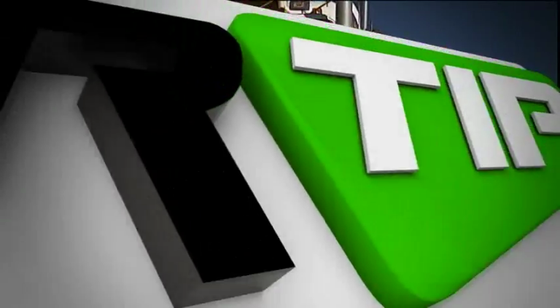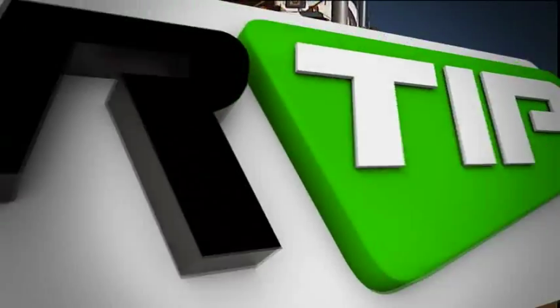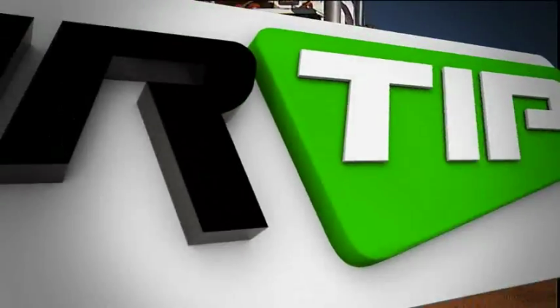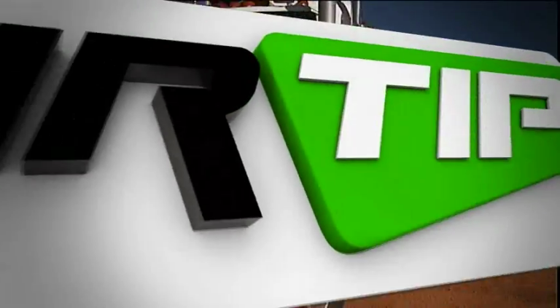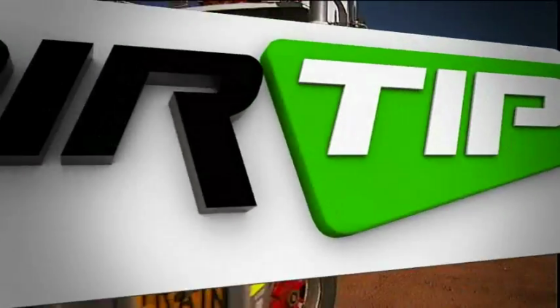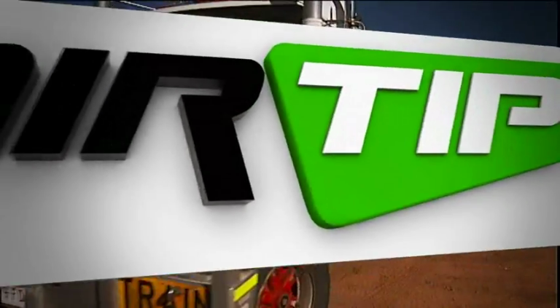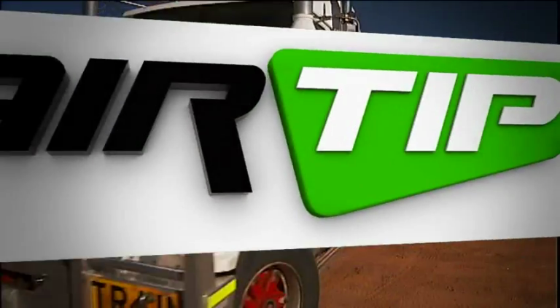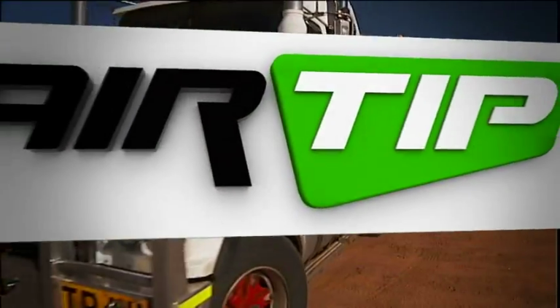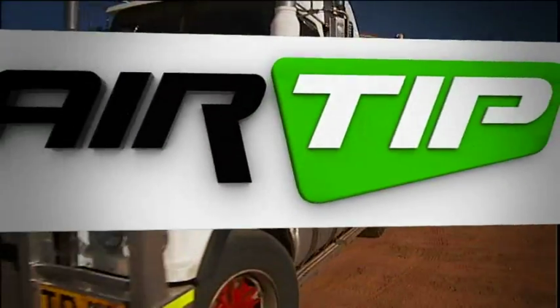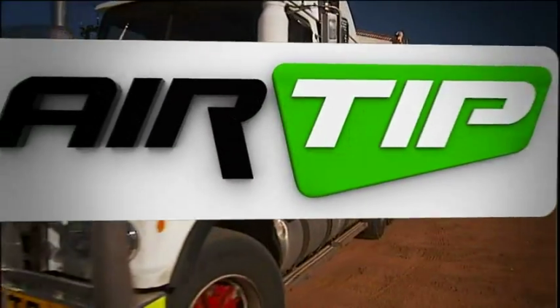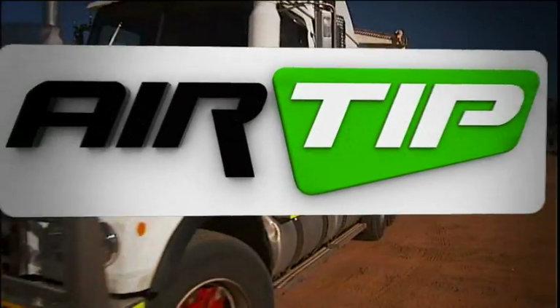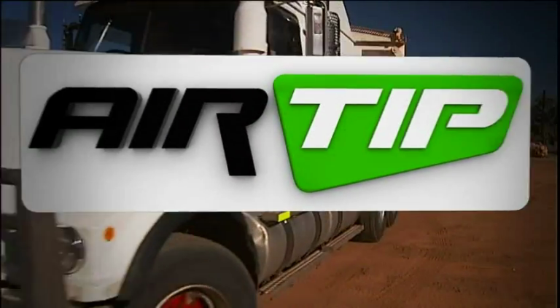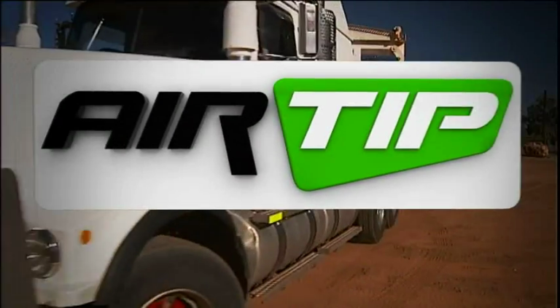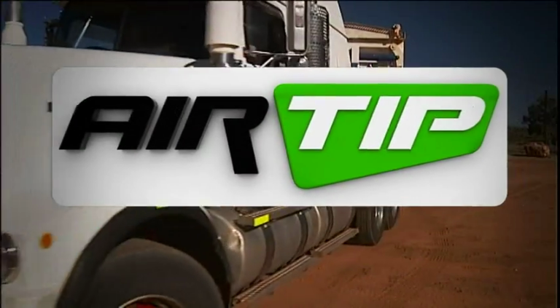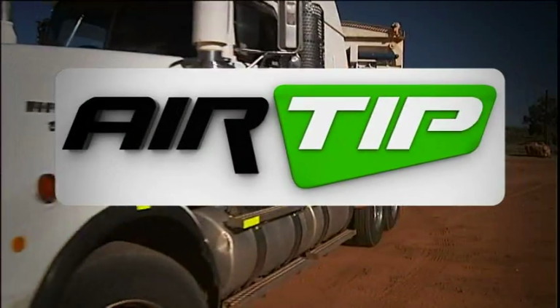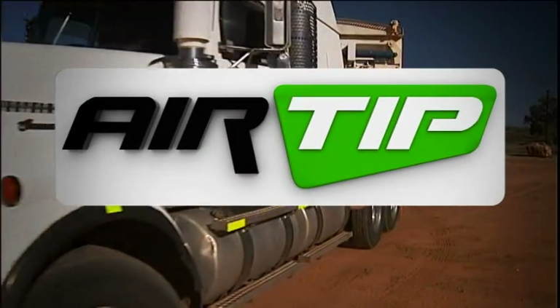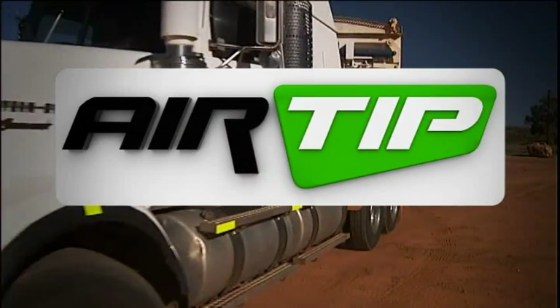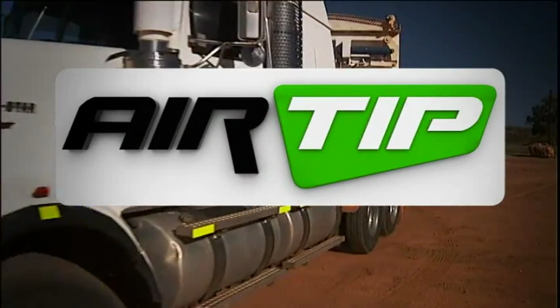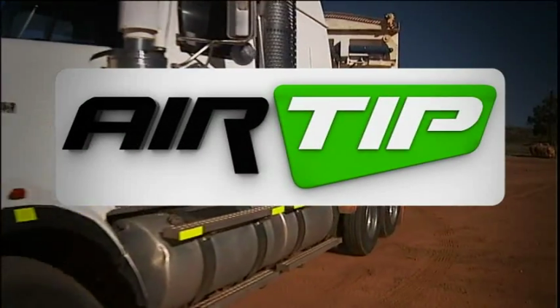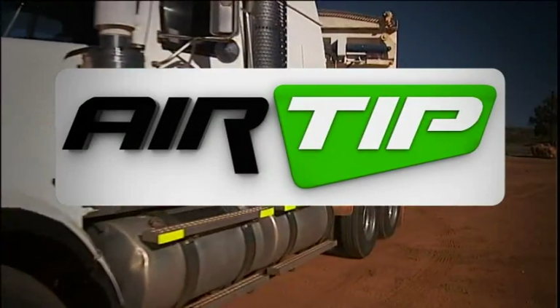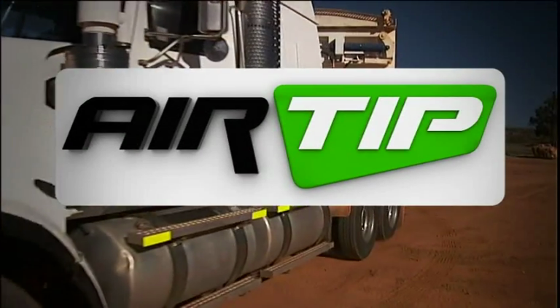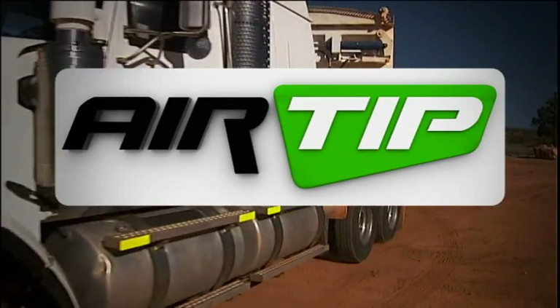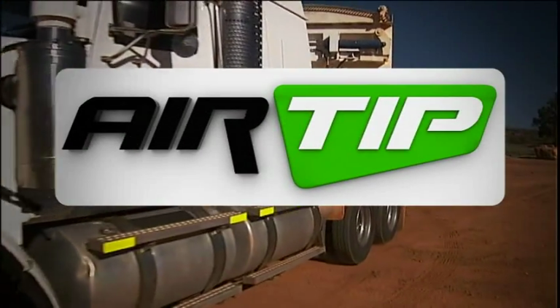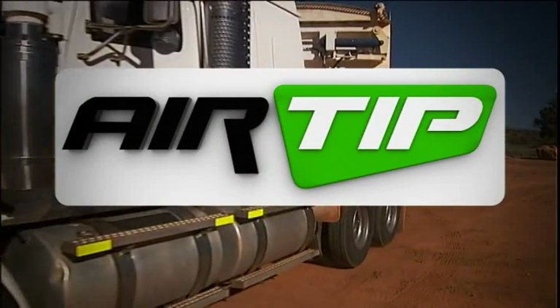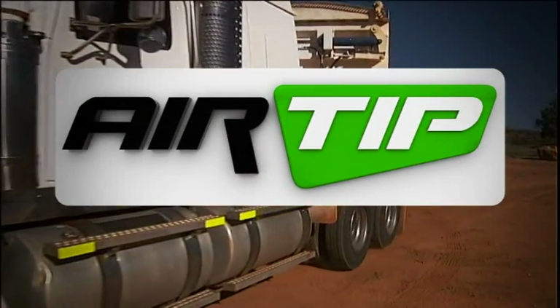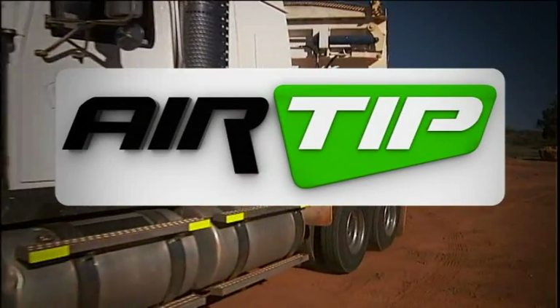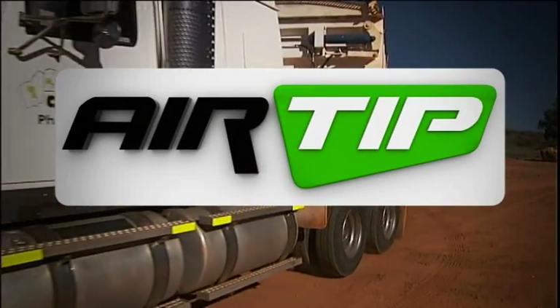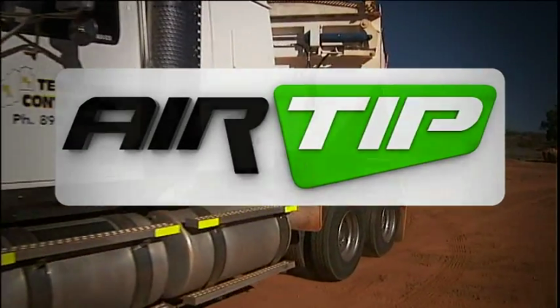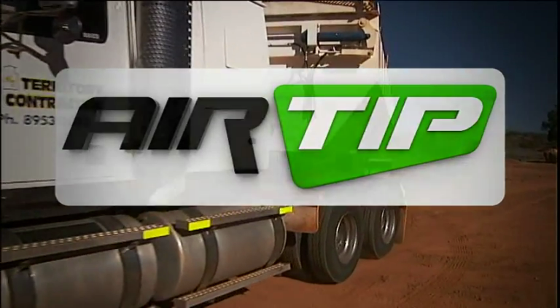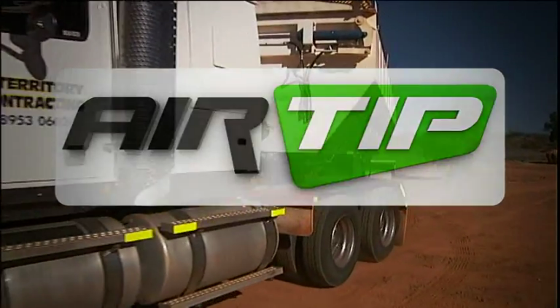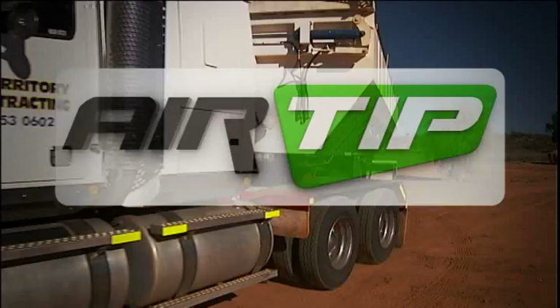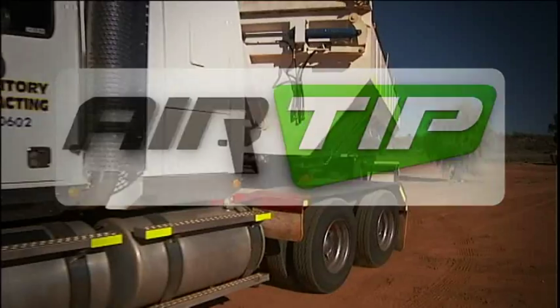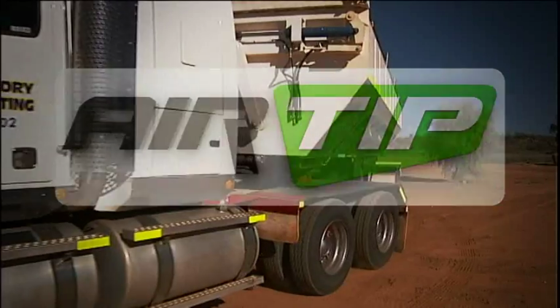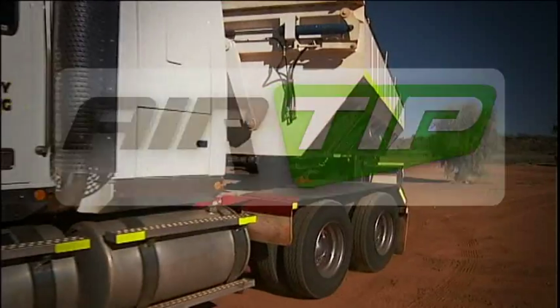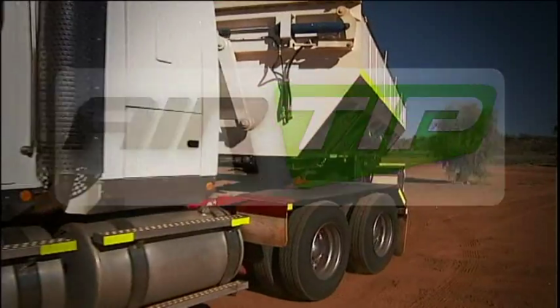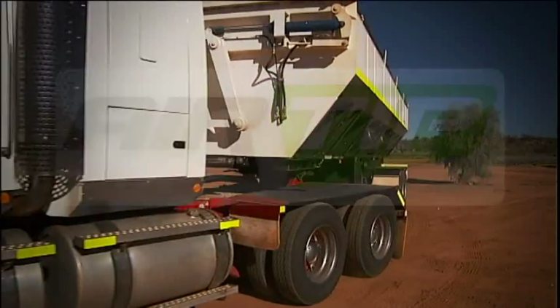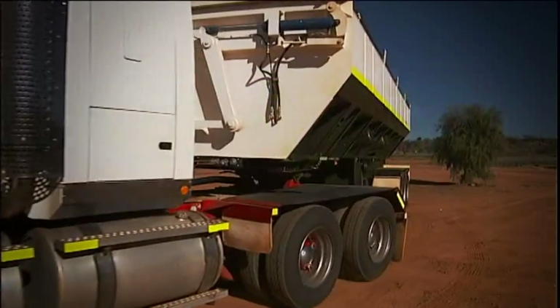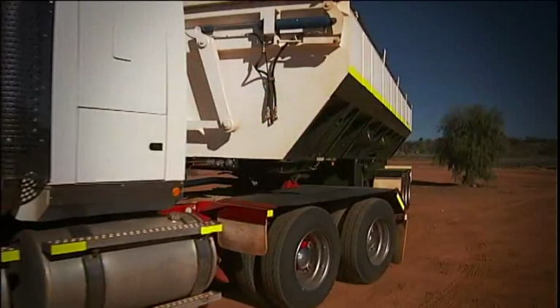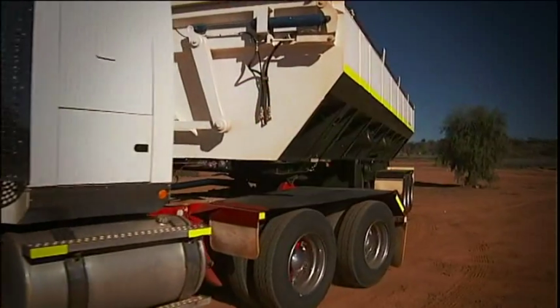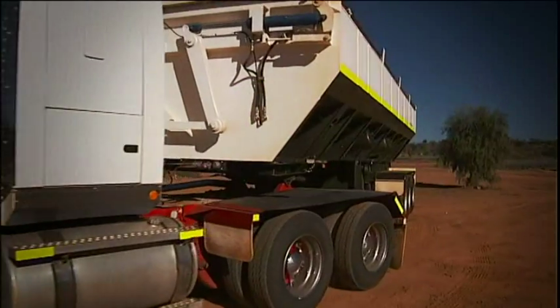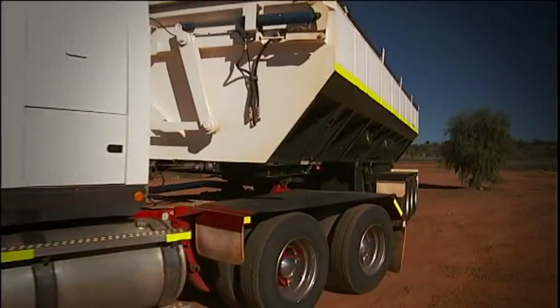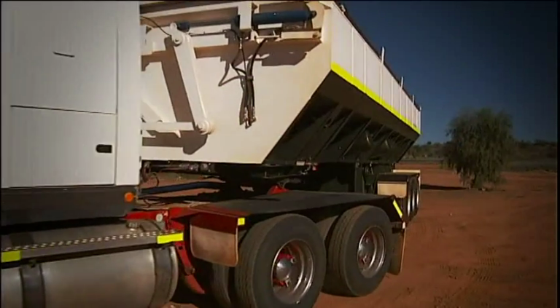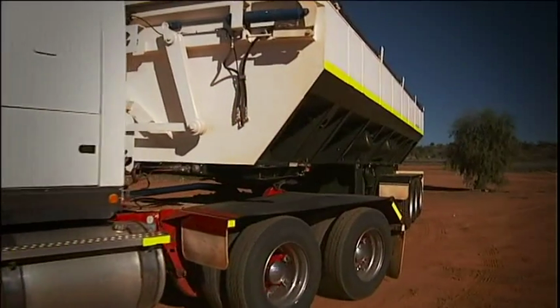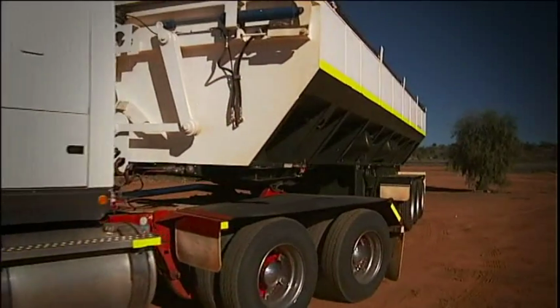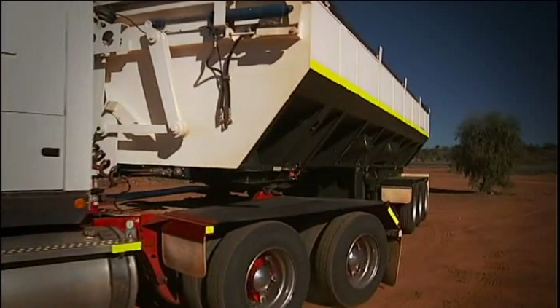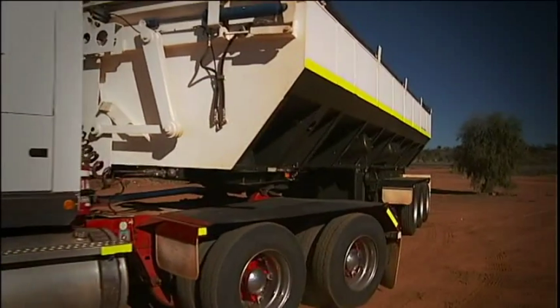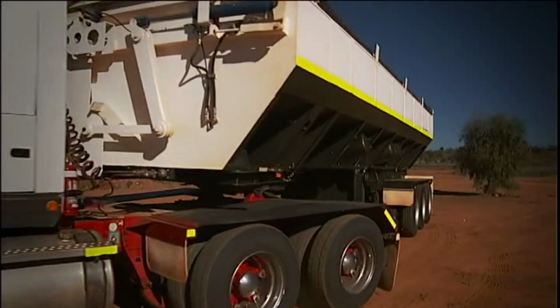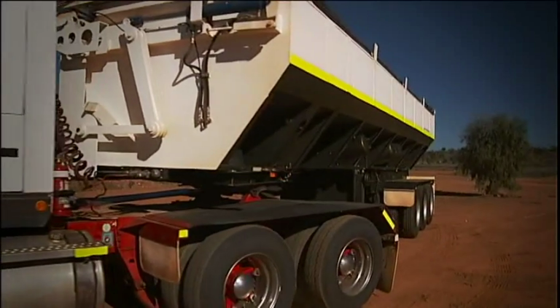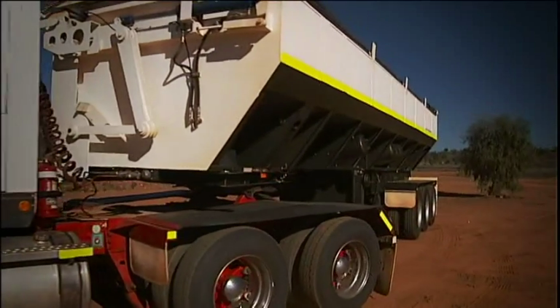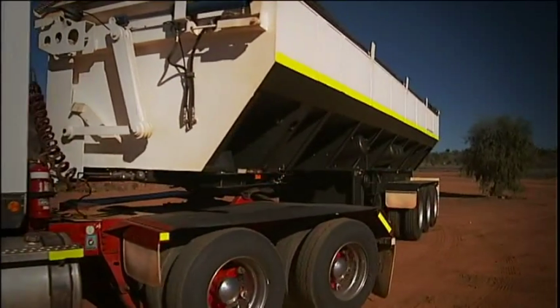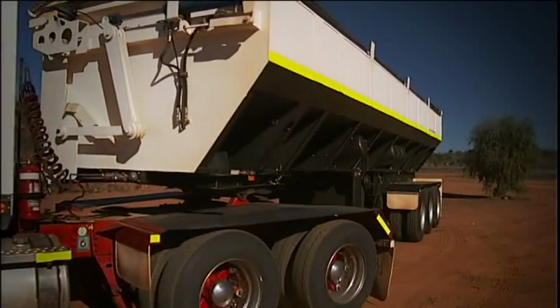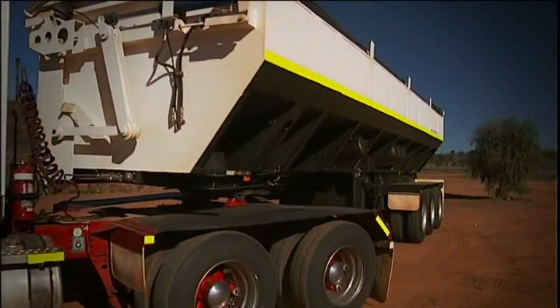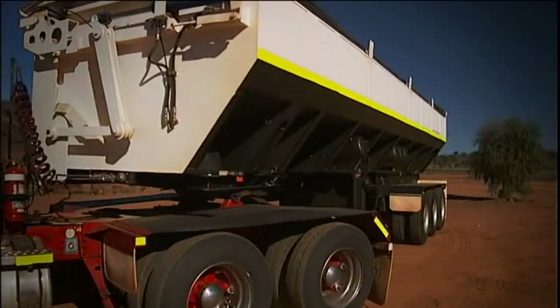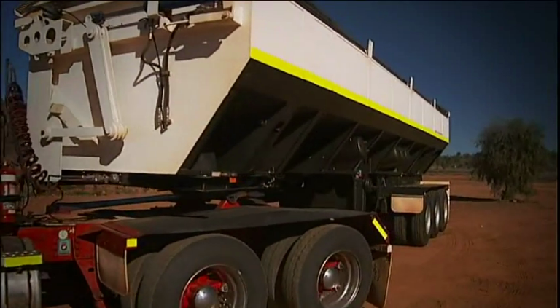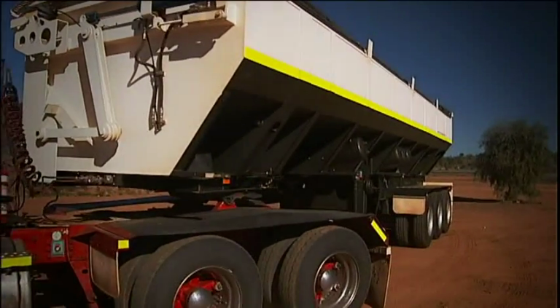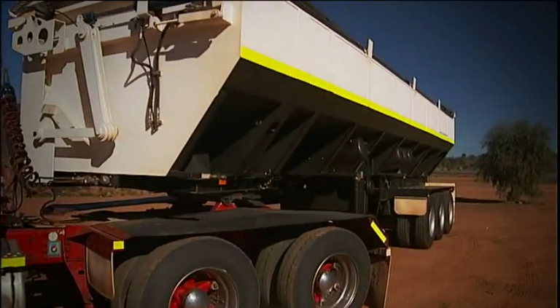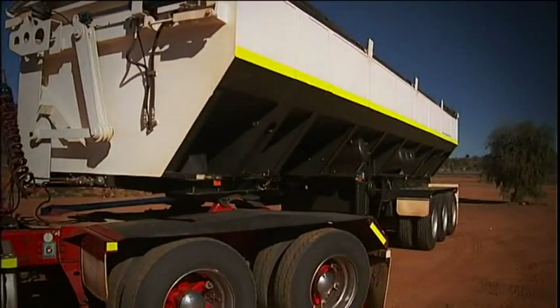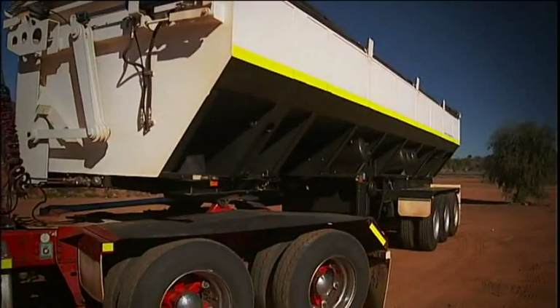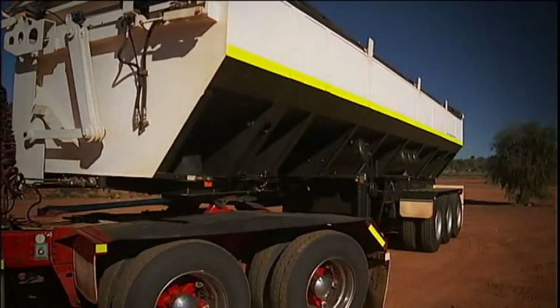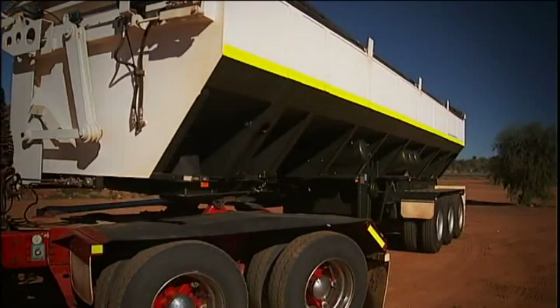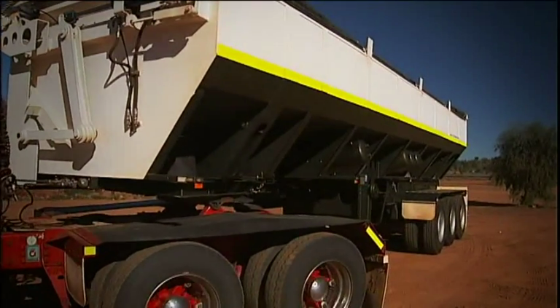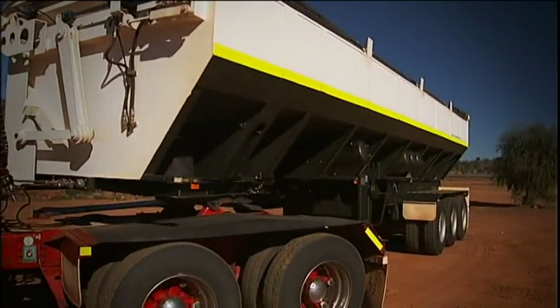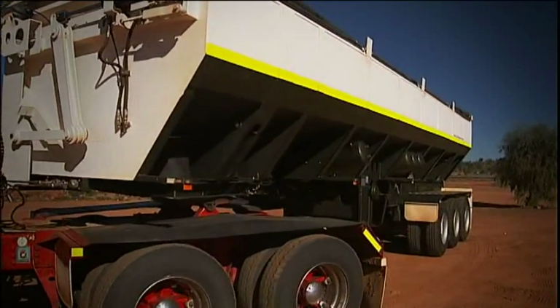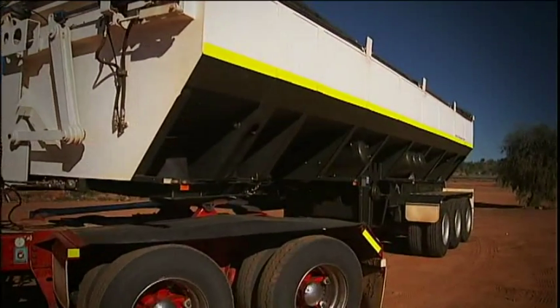Introducing Airtip. Airtip's innovative tipping system will change the way your business operates.